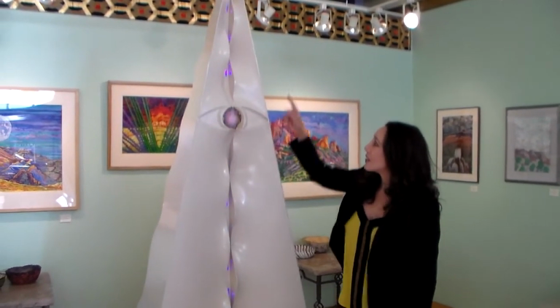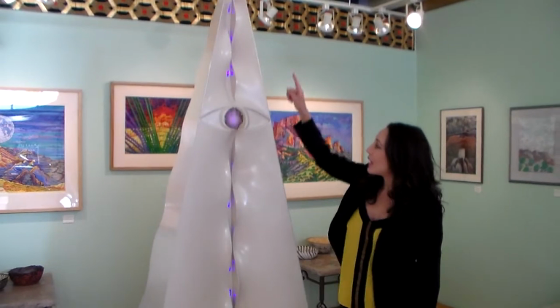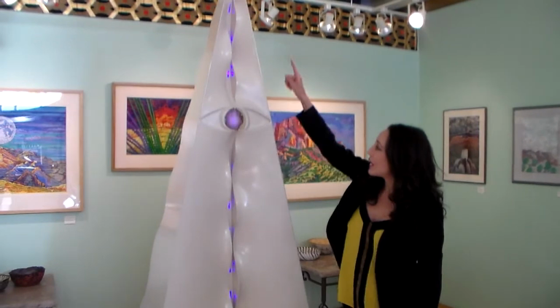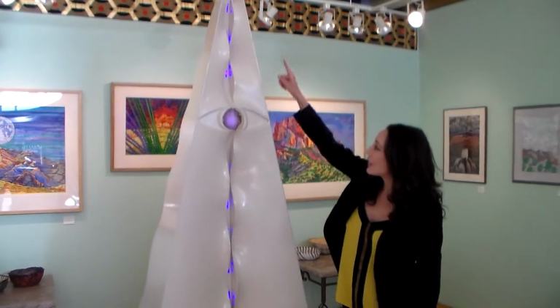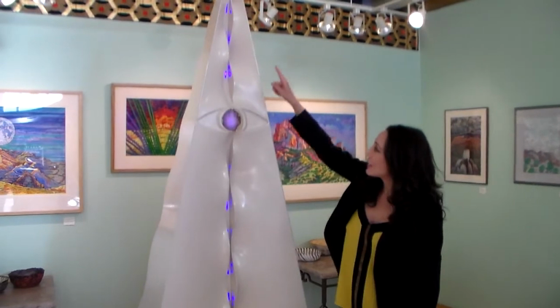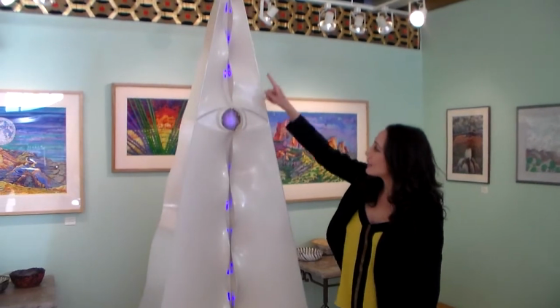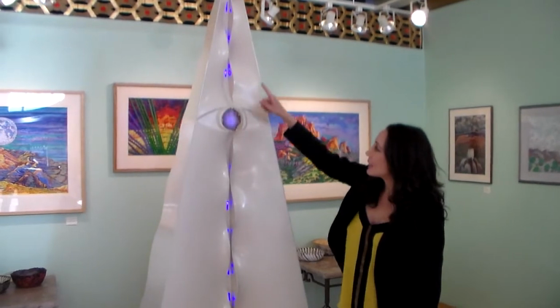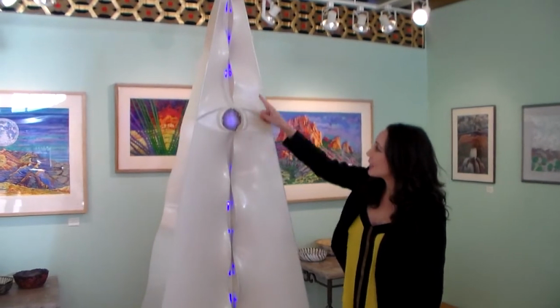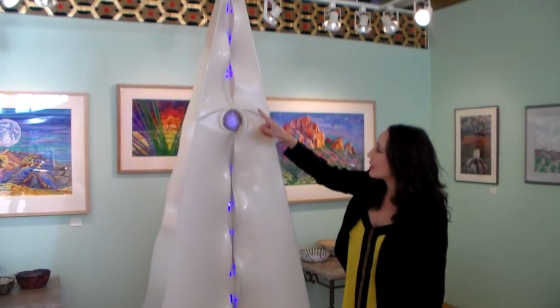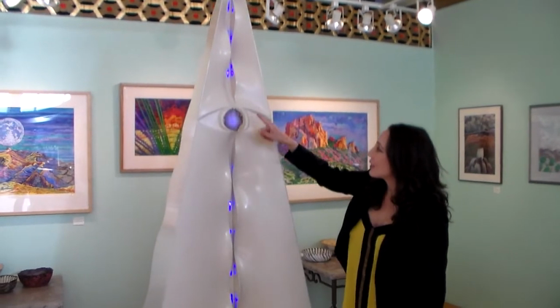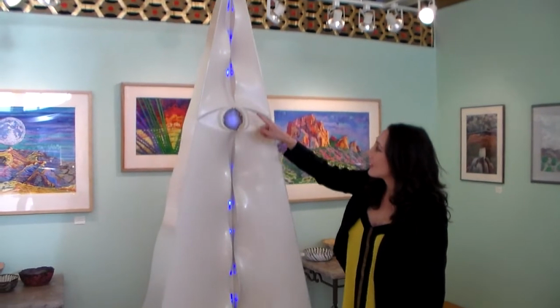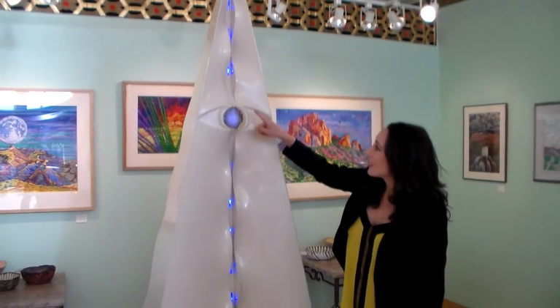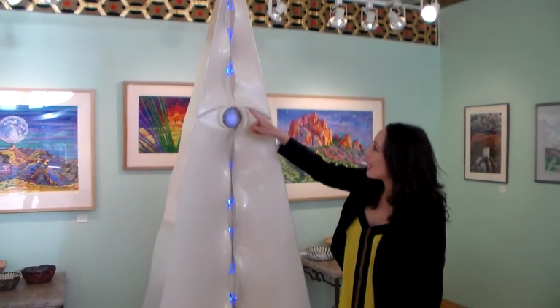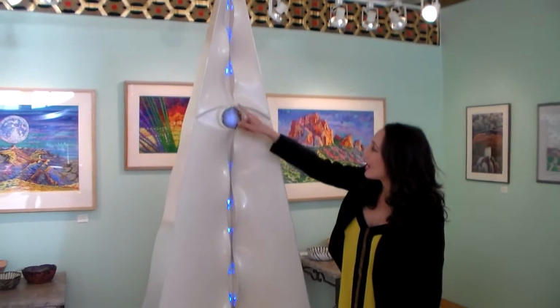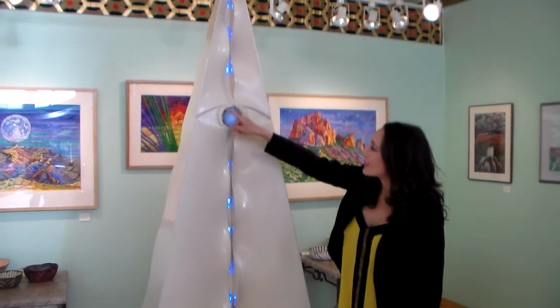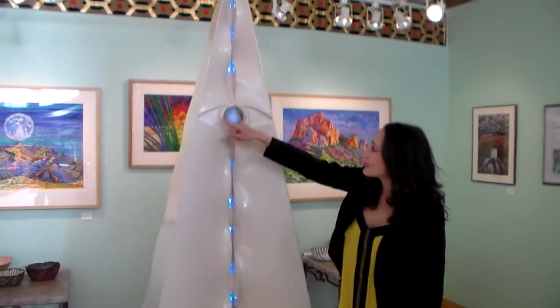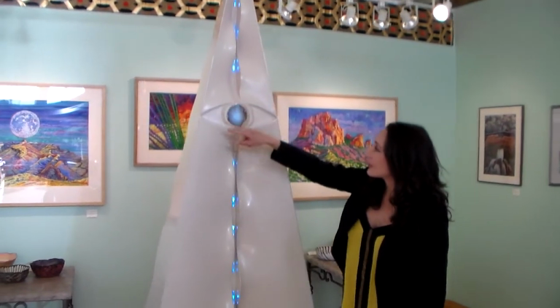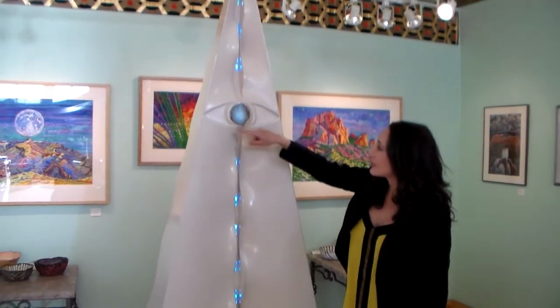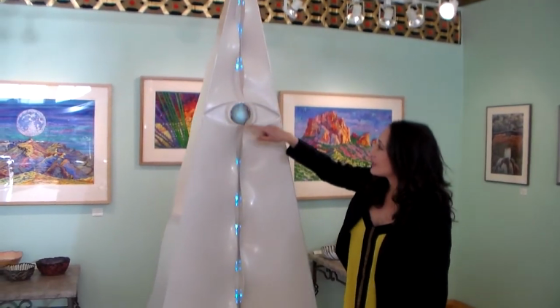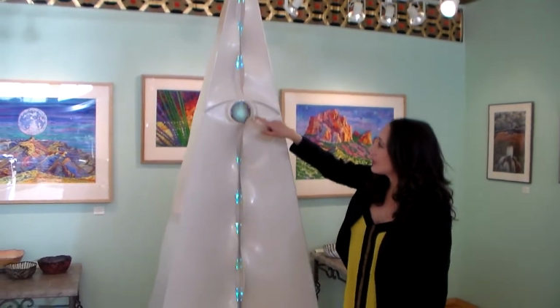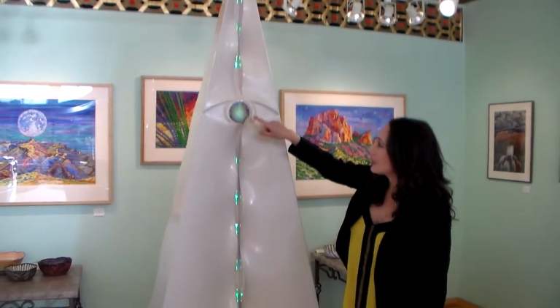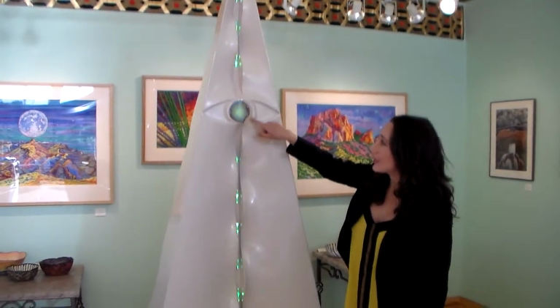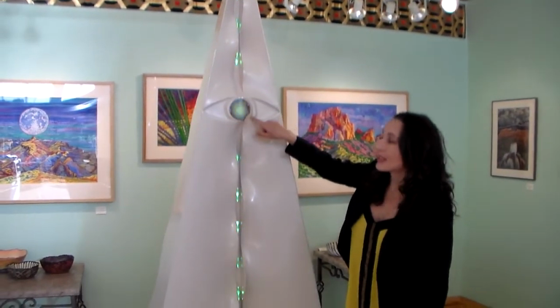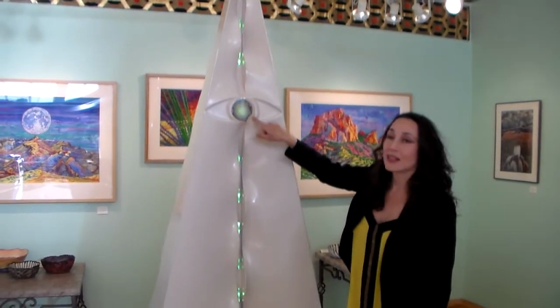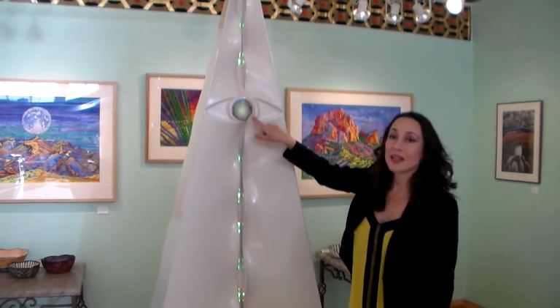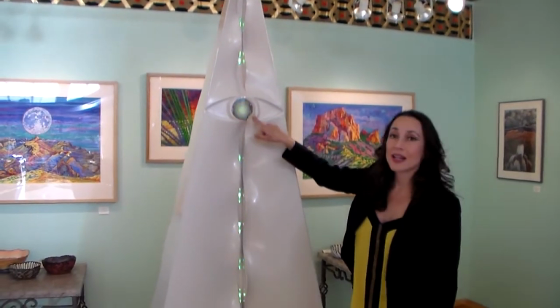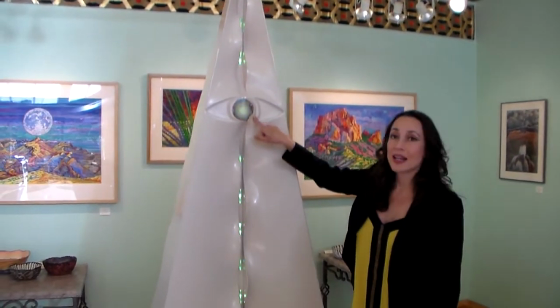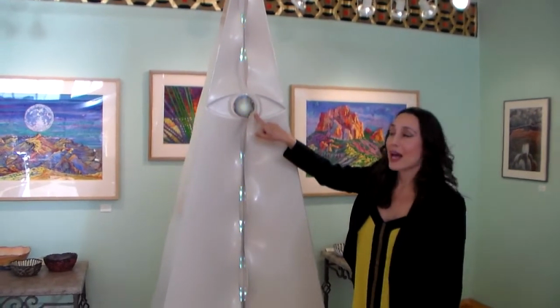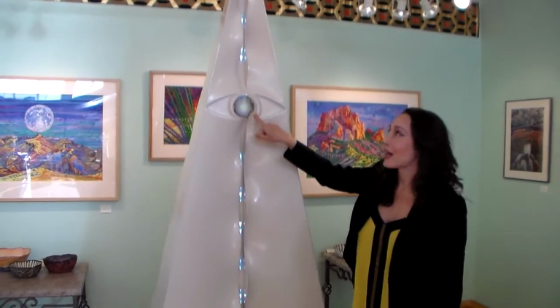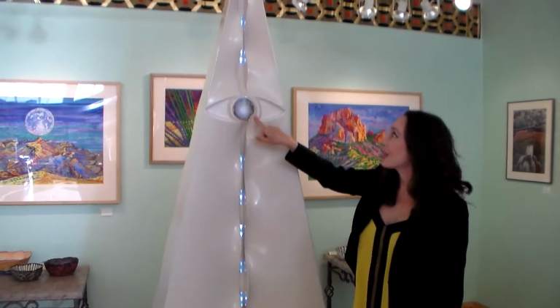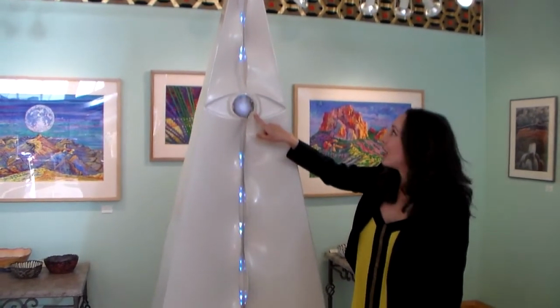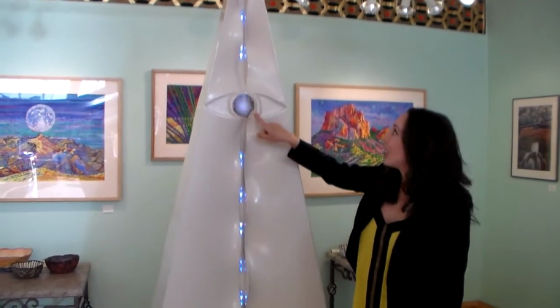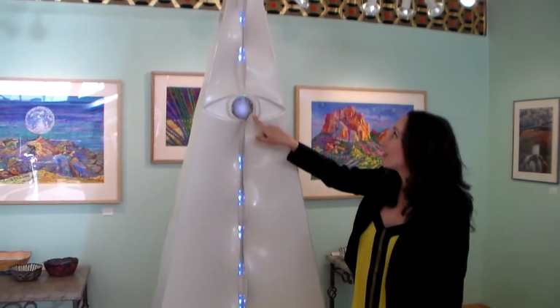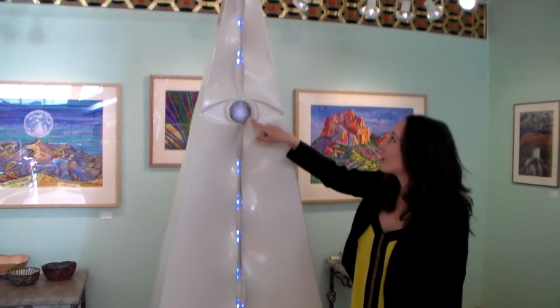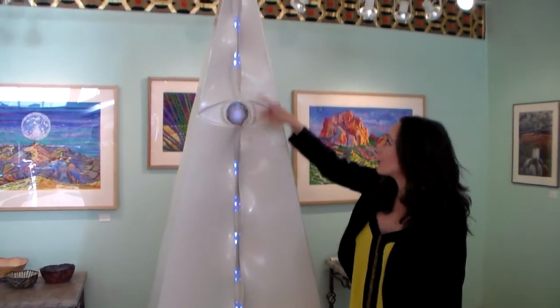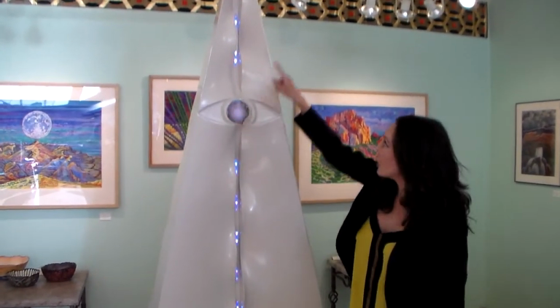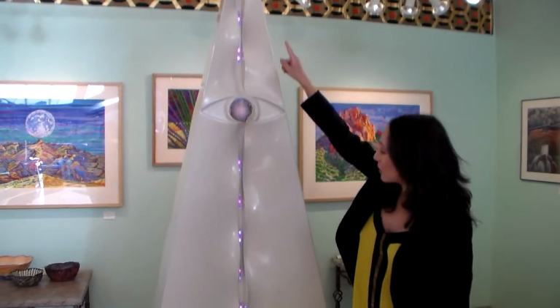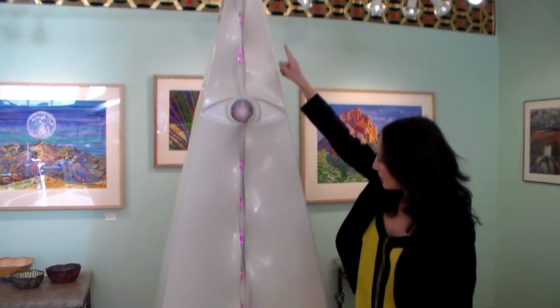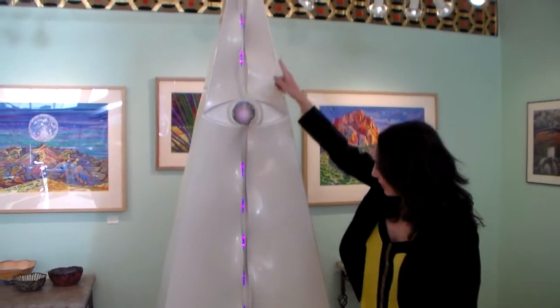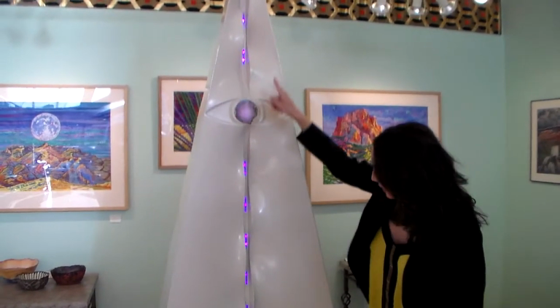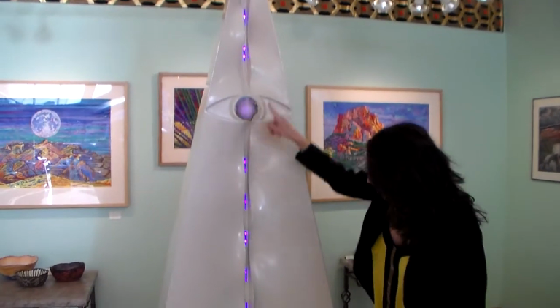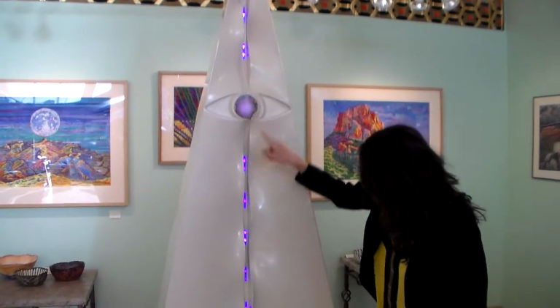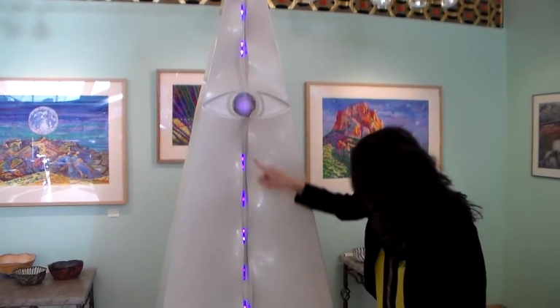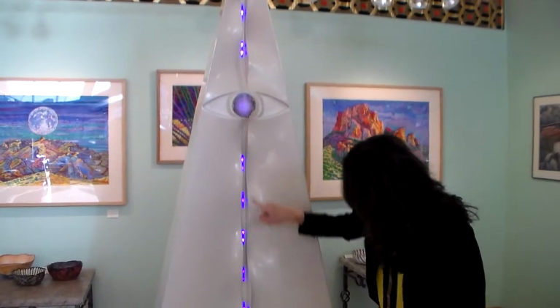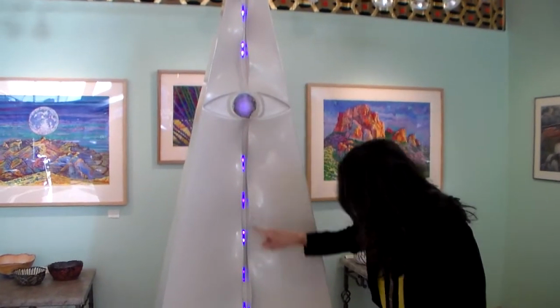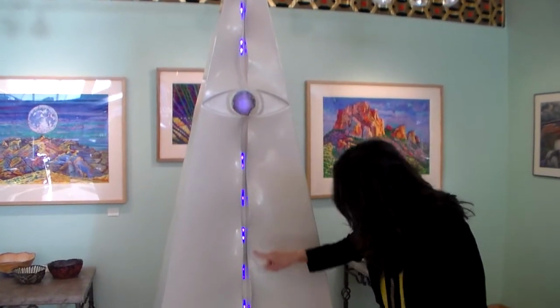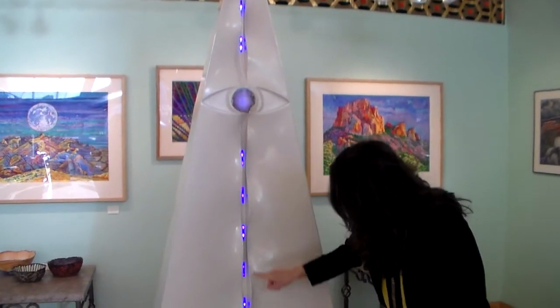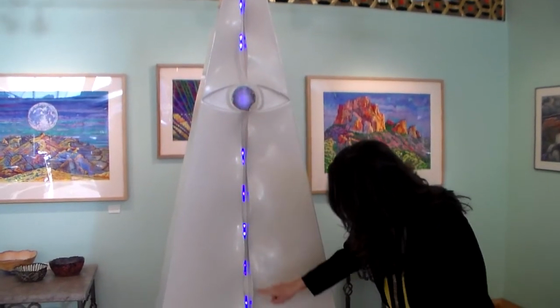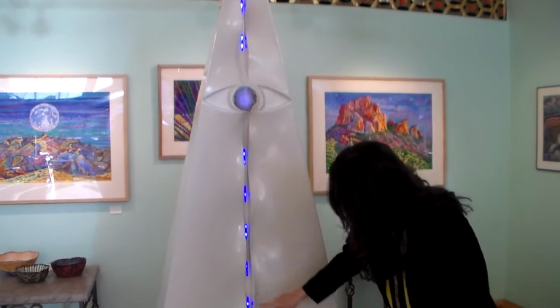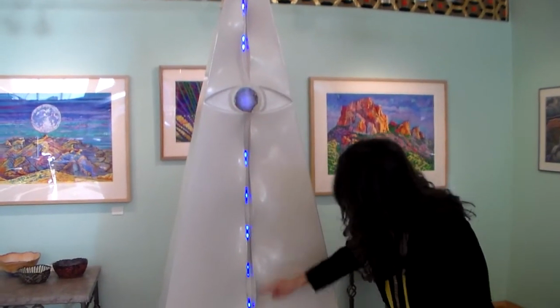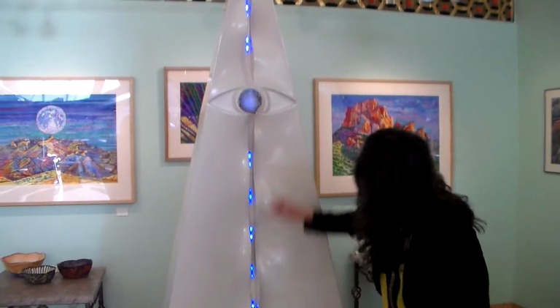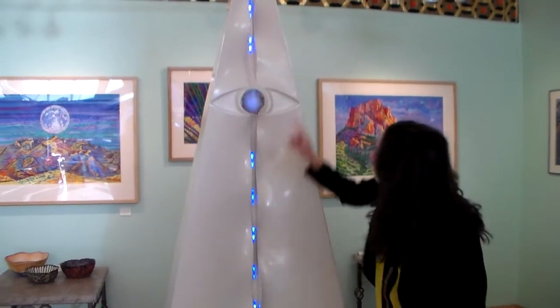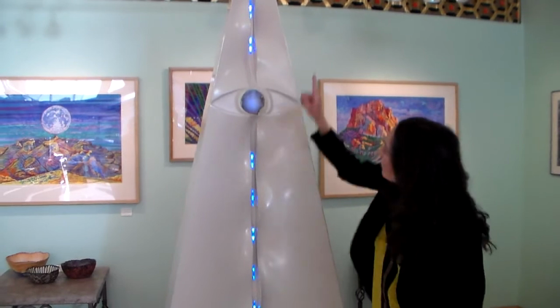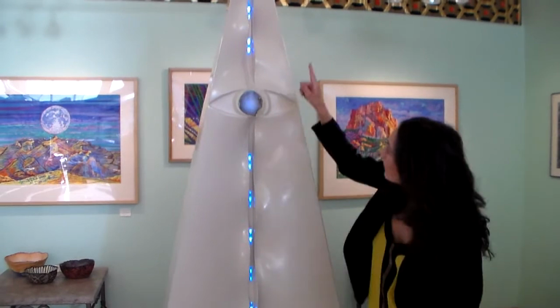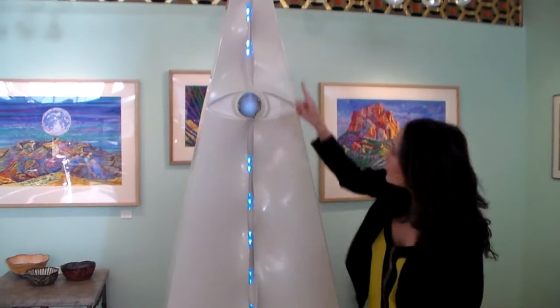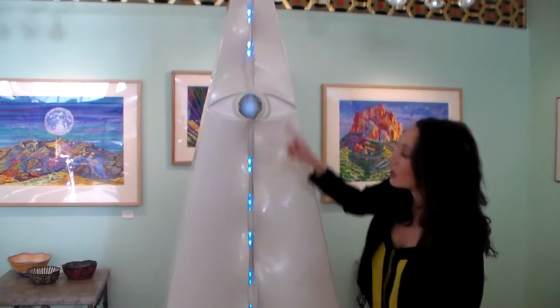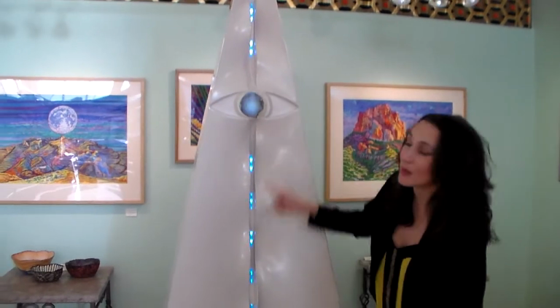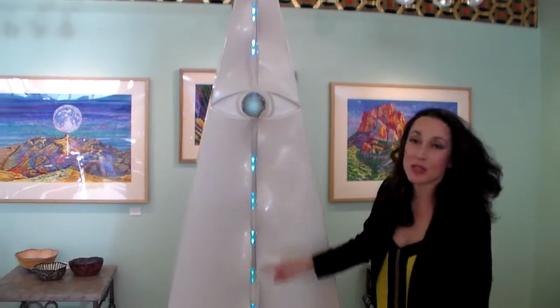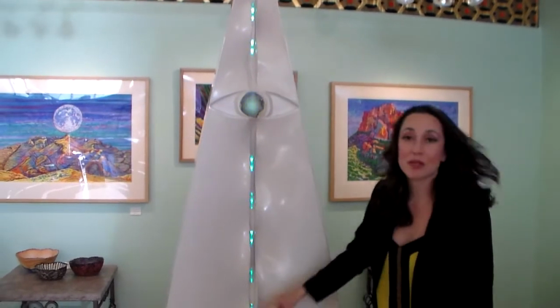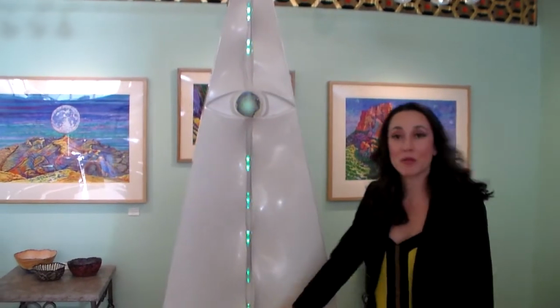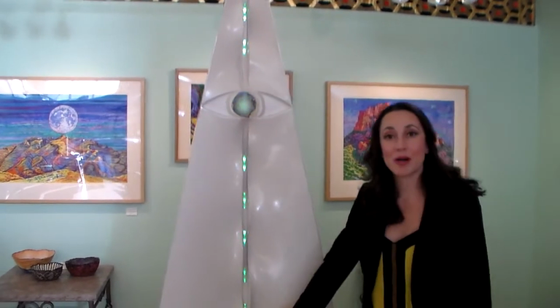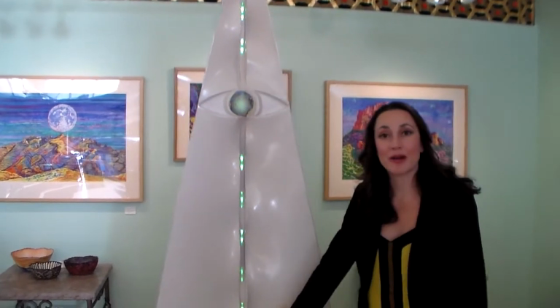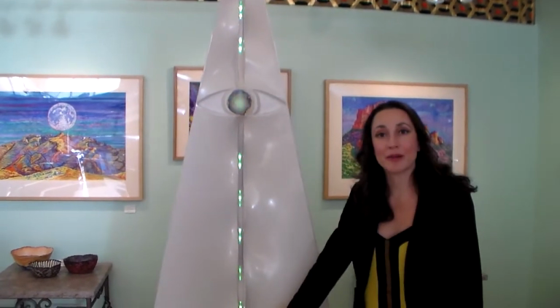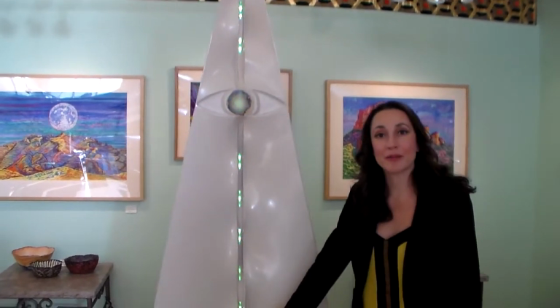The LED accents the inlaid agate eye along with the embedded glass that runs from the top to the bottom.